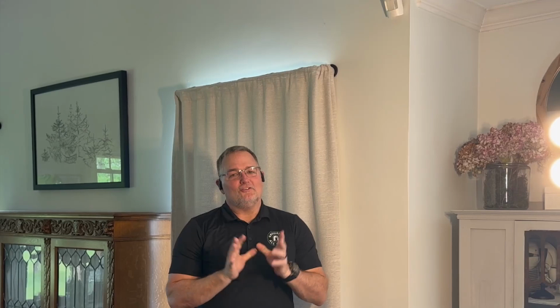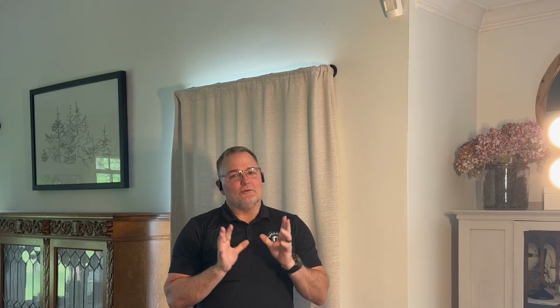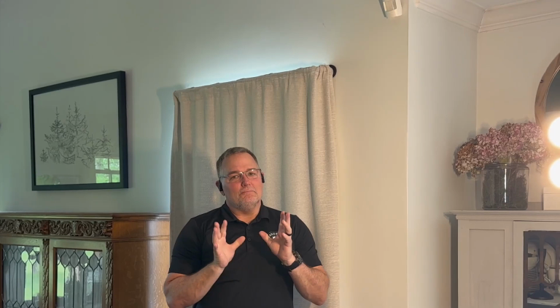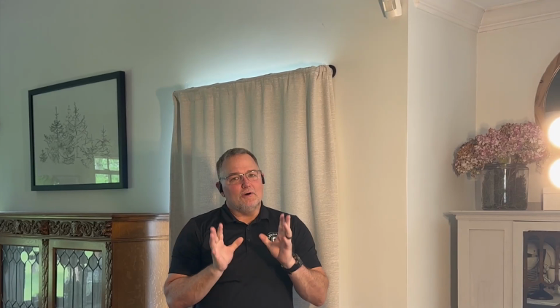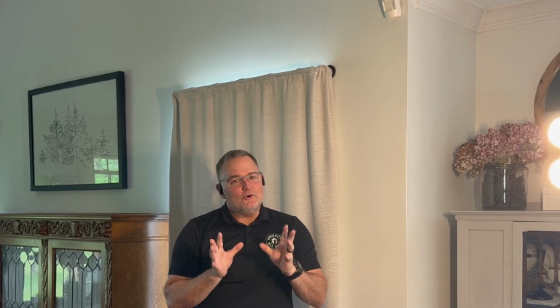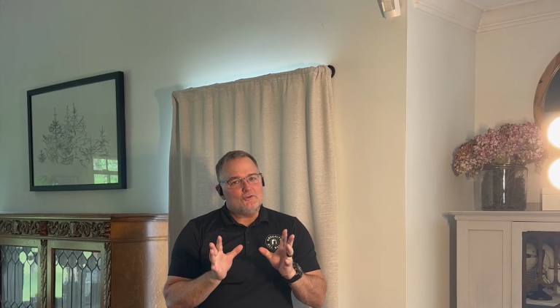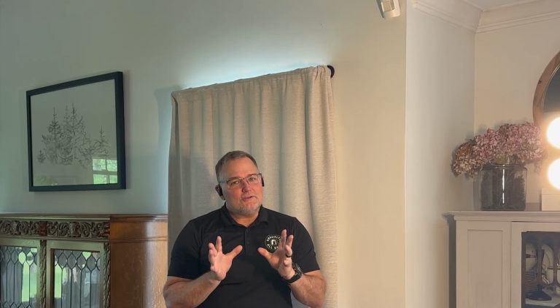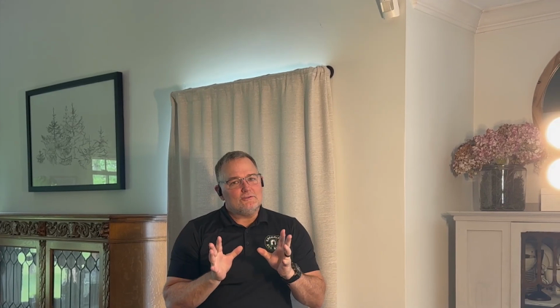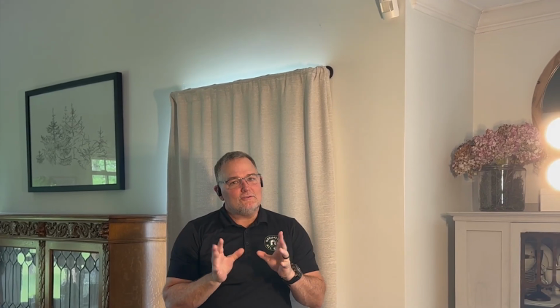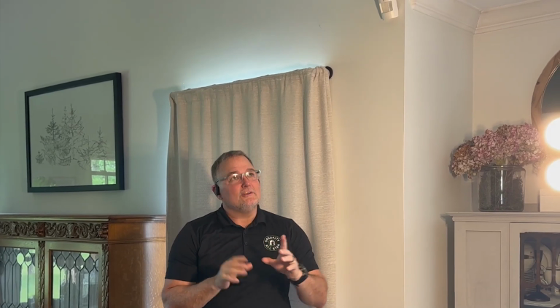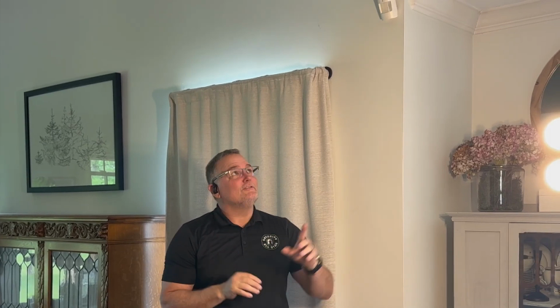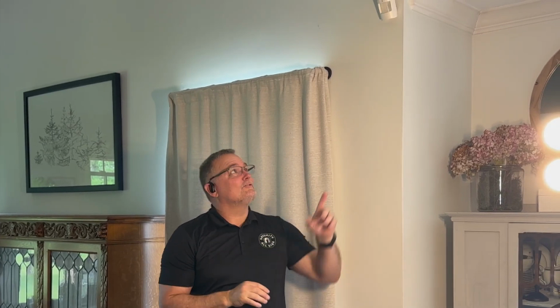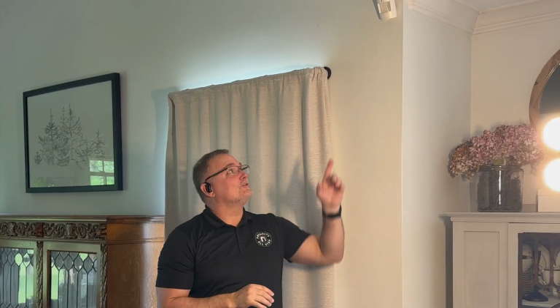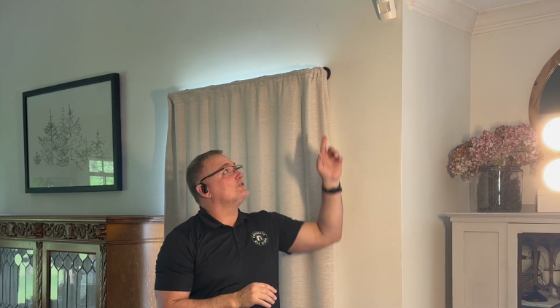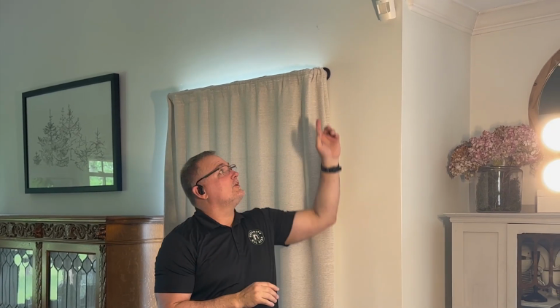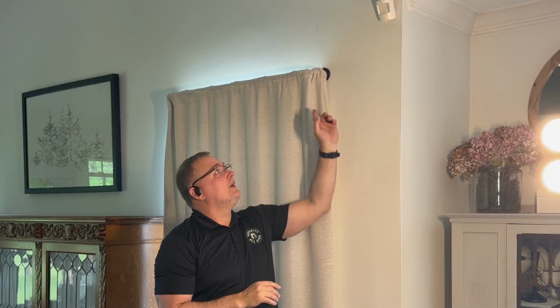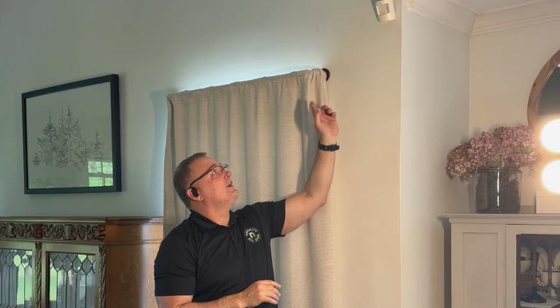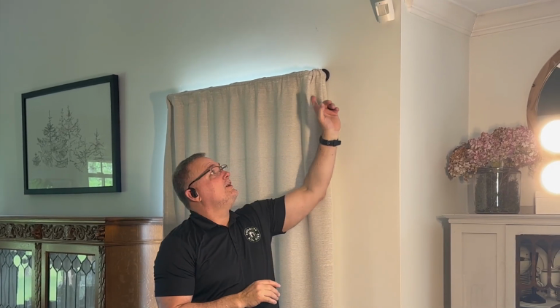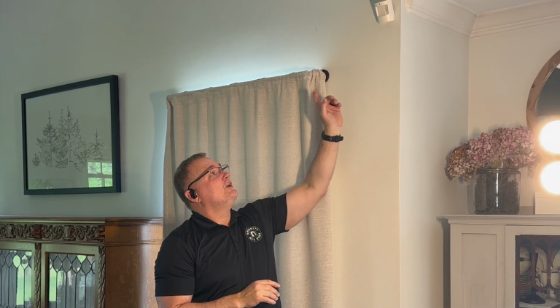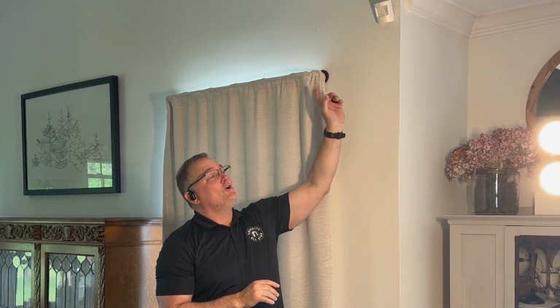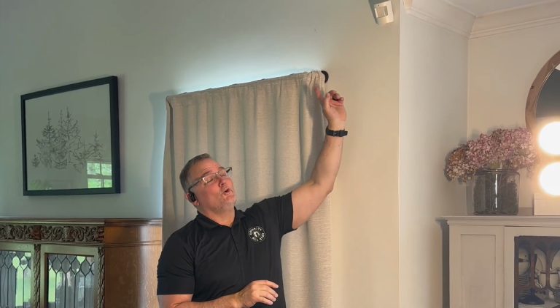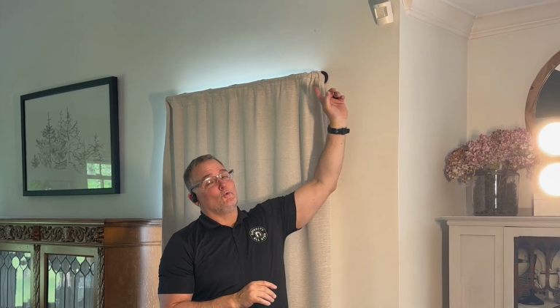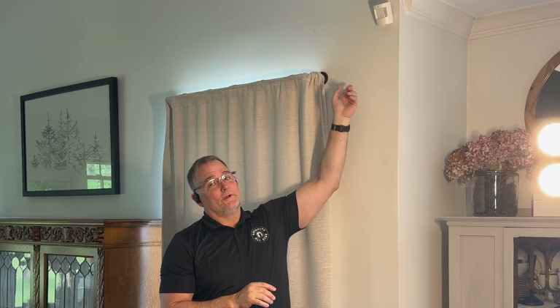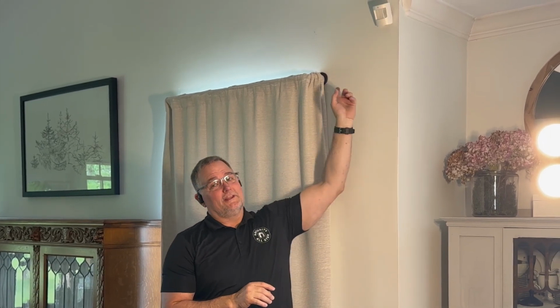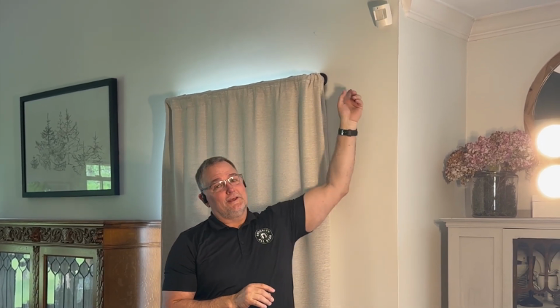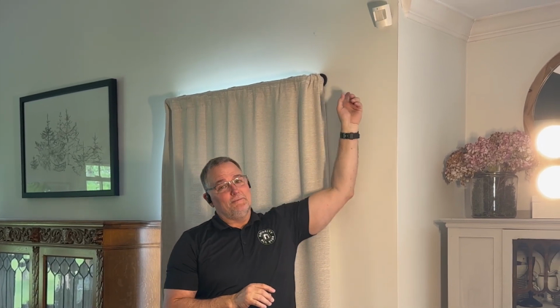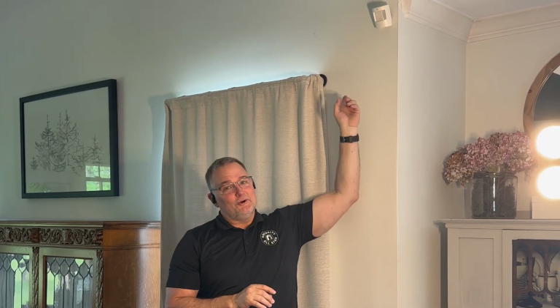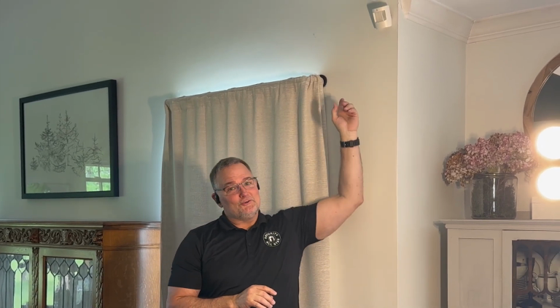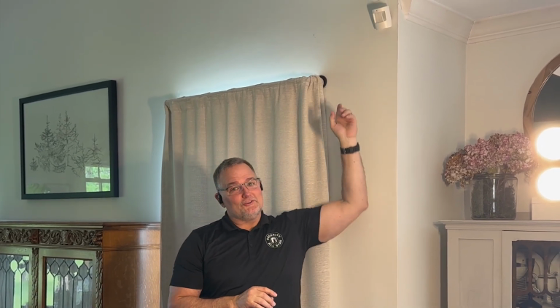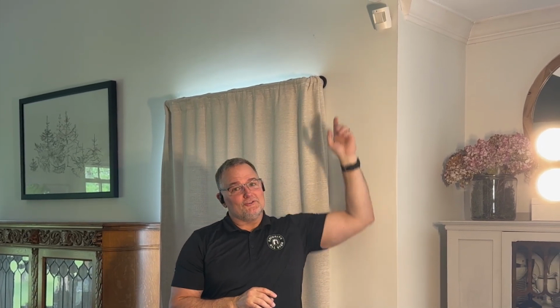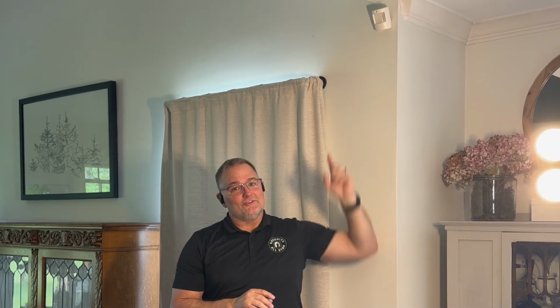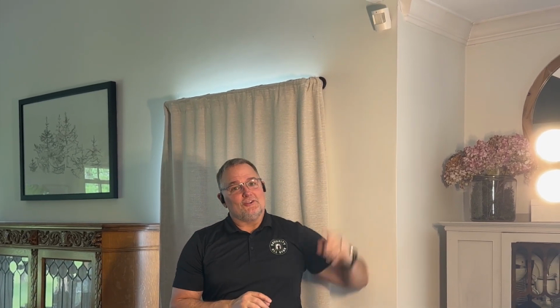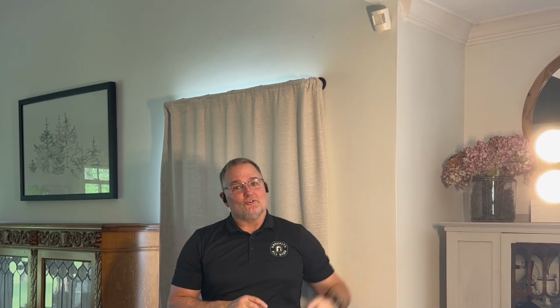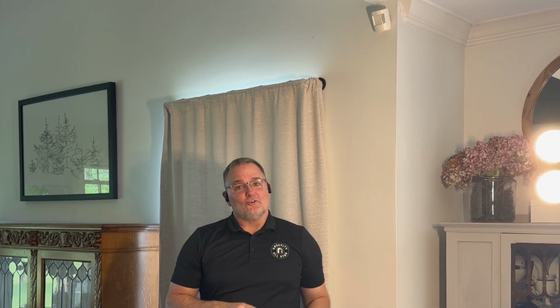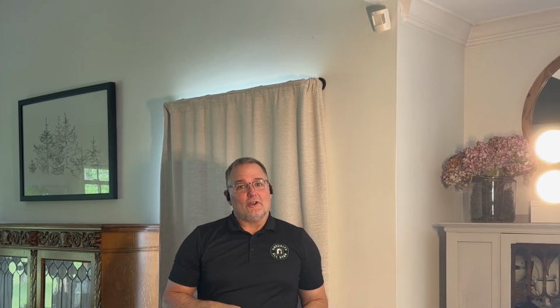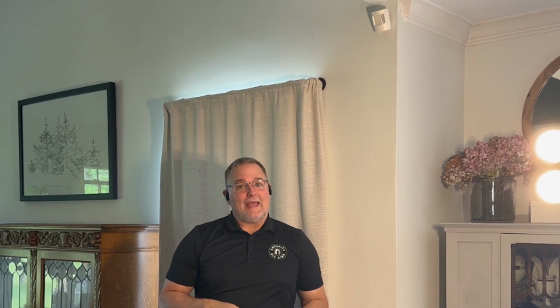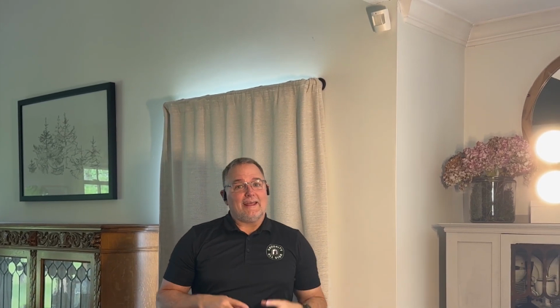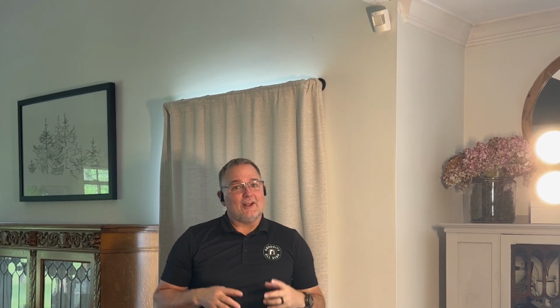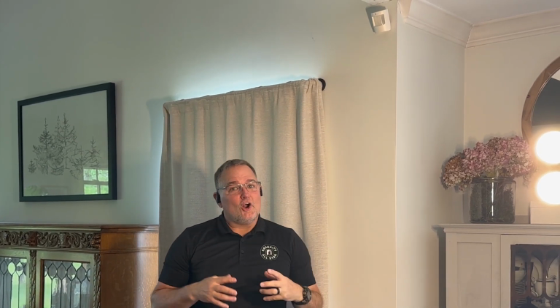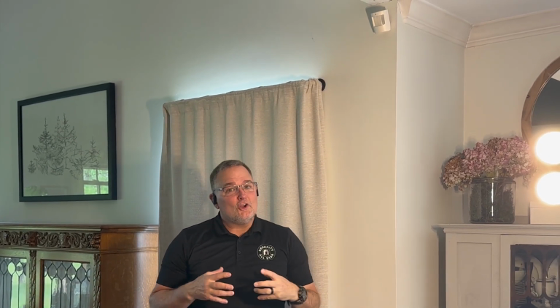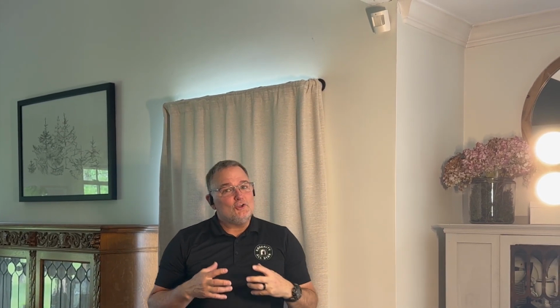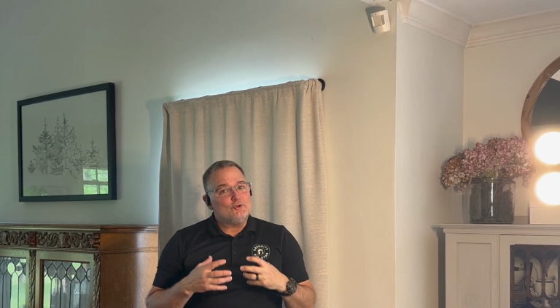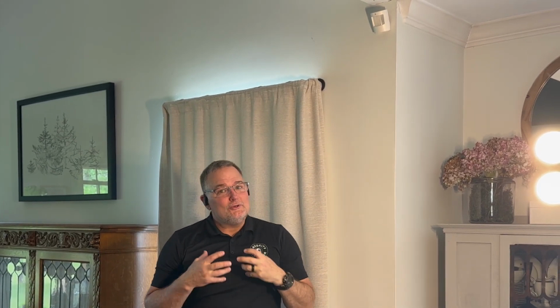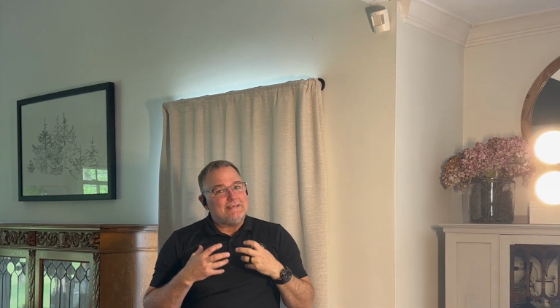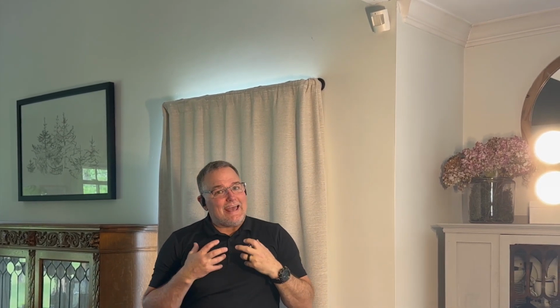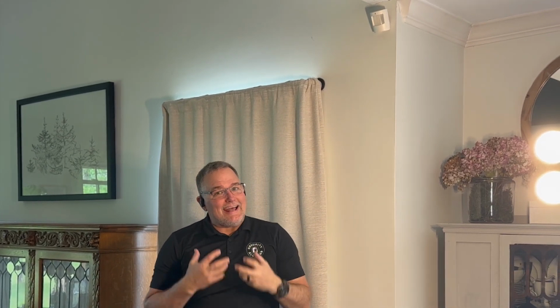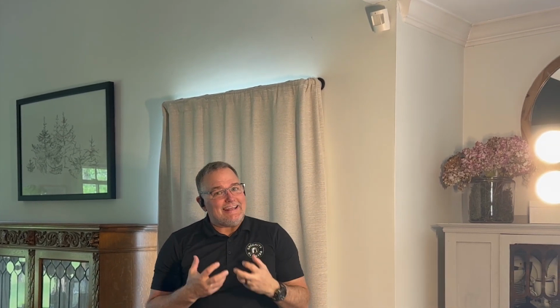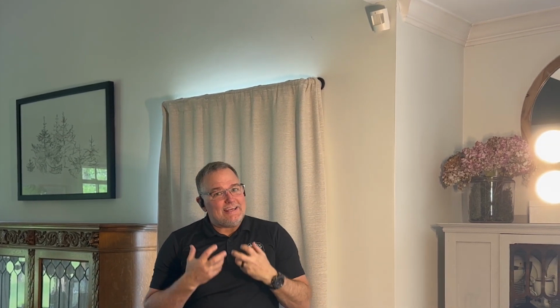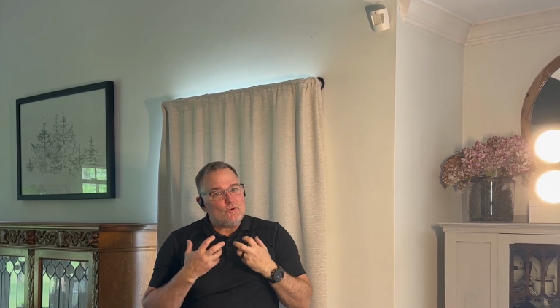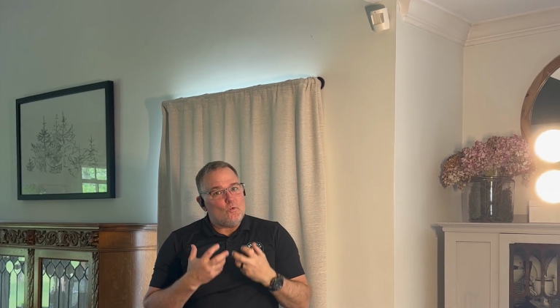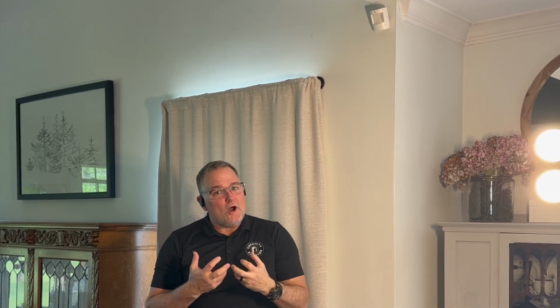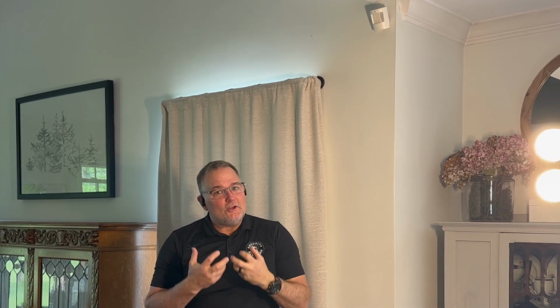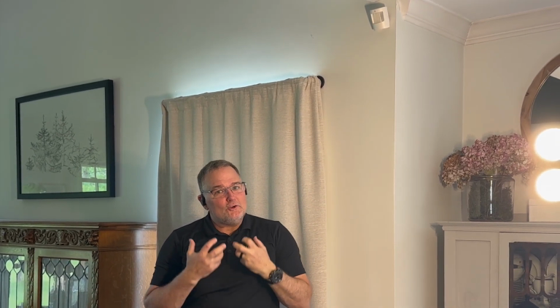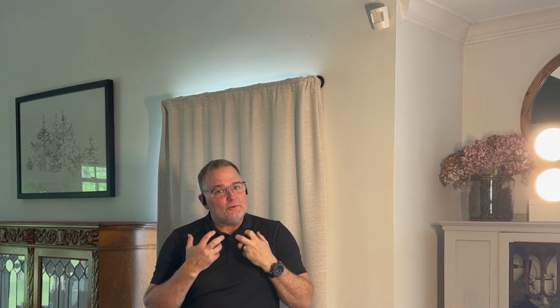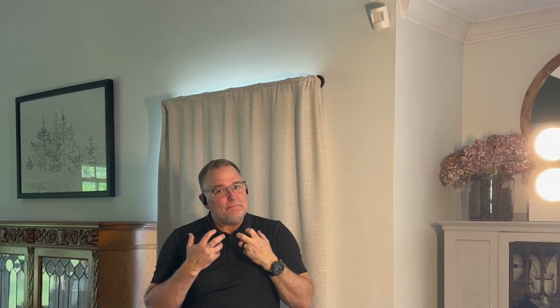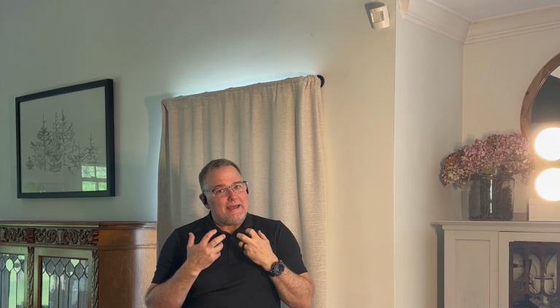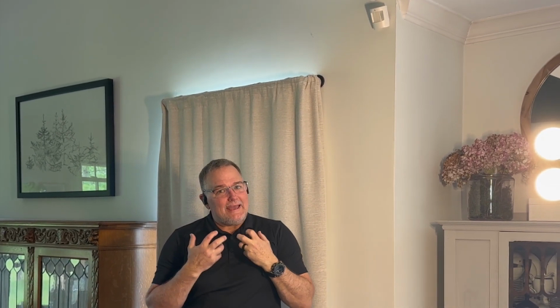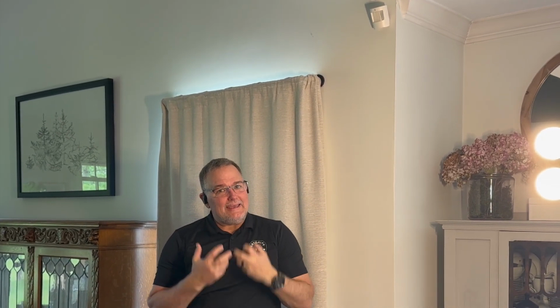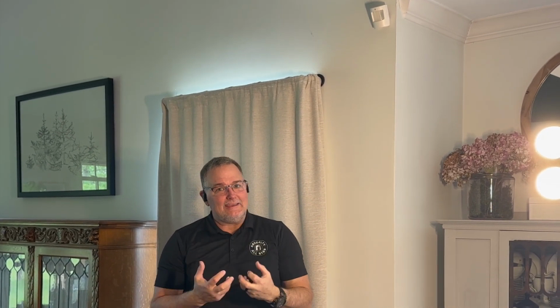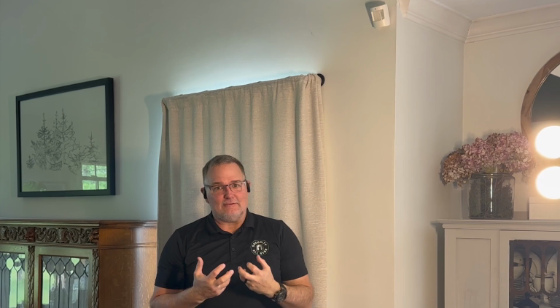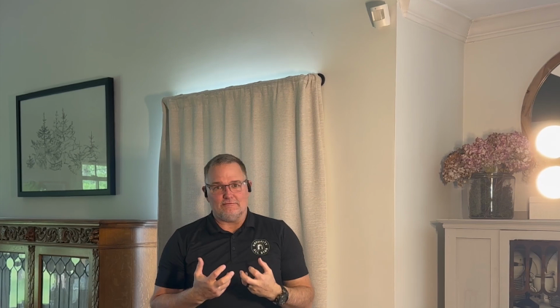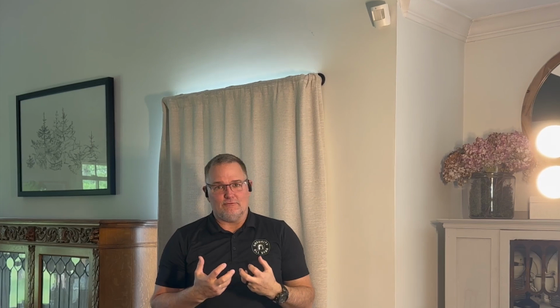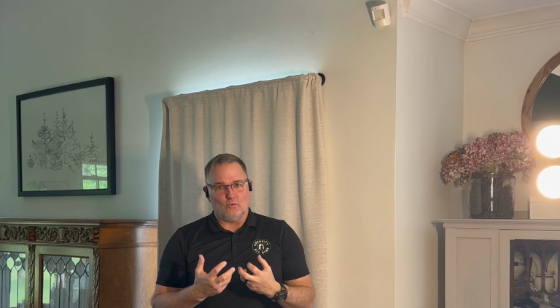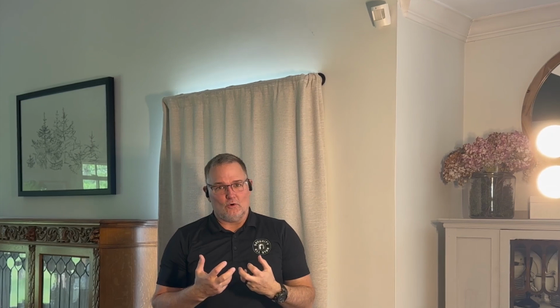Is a motion sensor really a motion sensor? And are you getting what you're paying for?